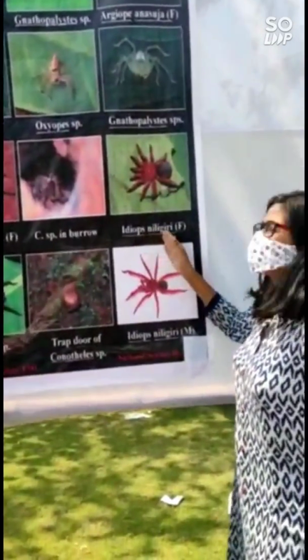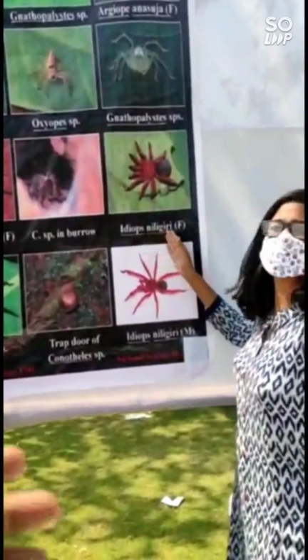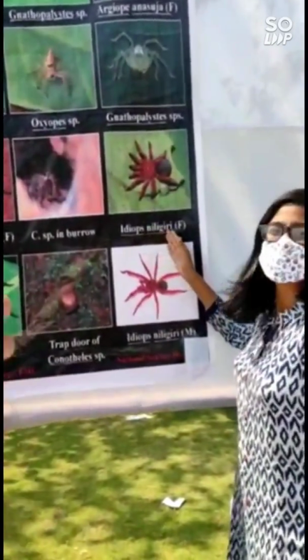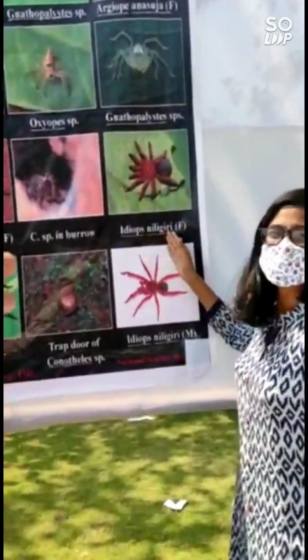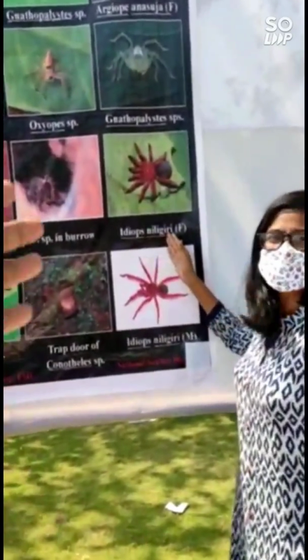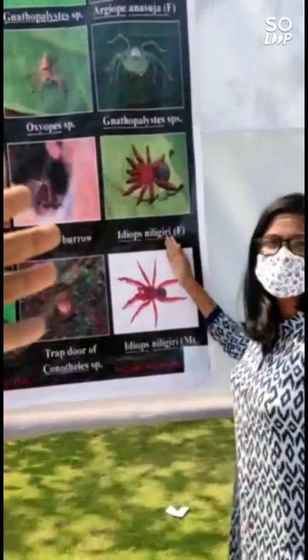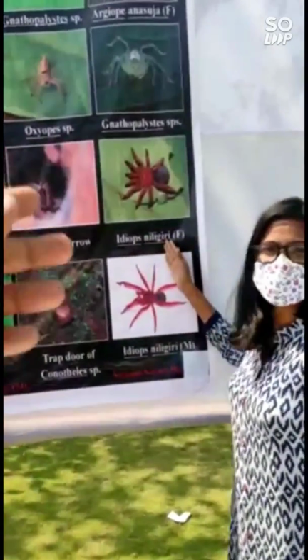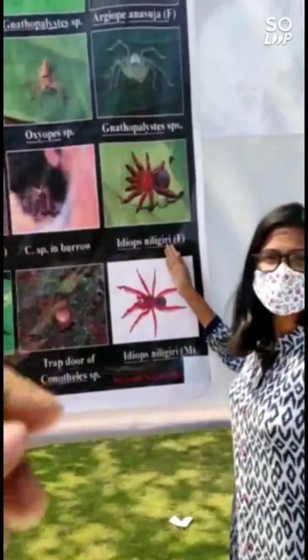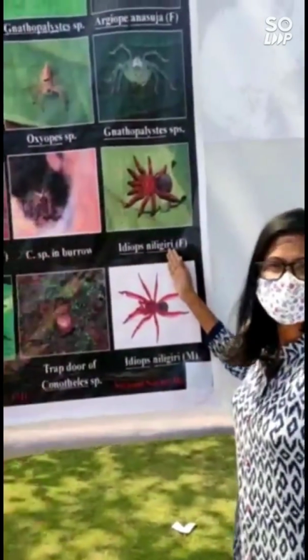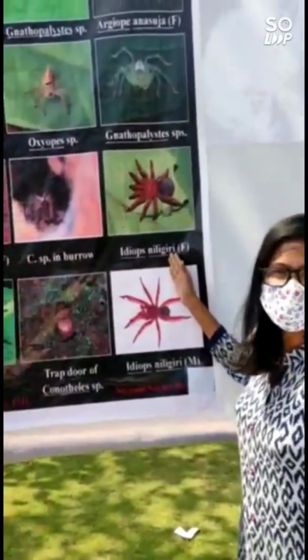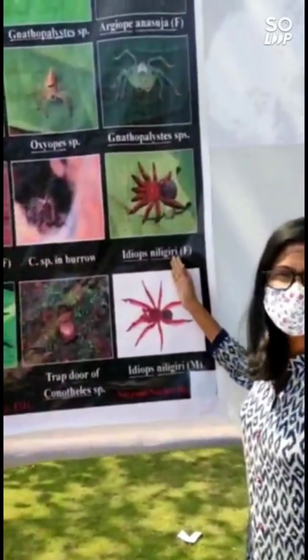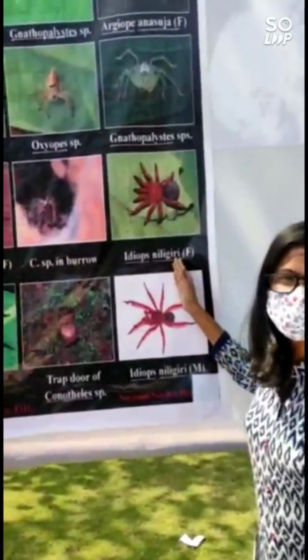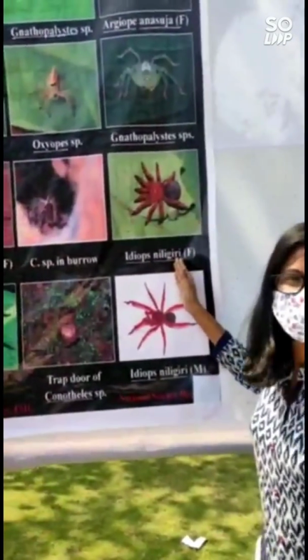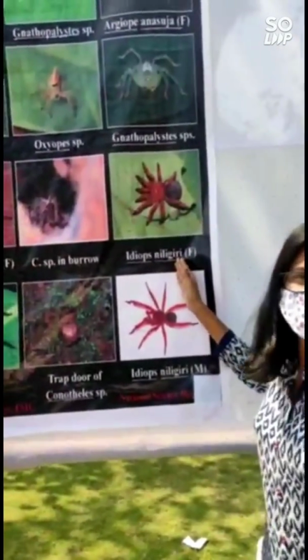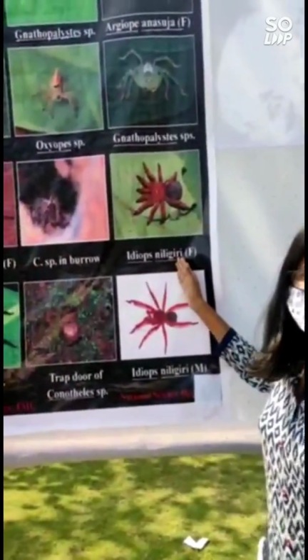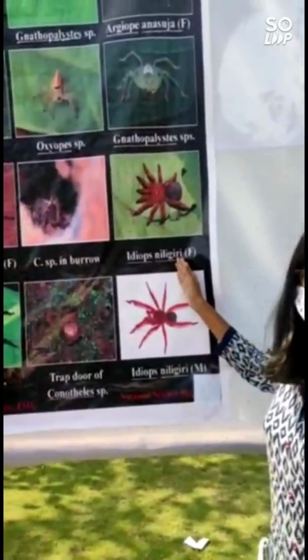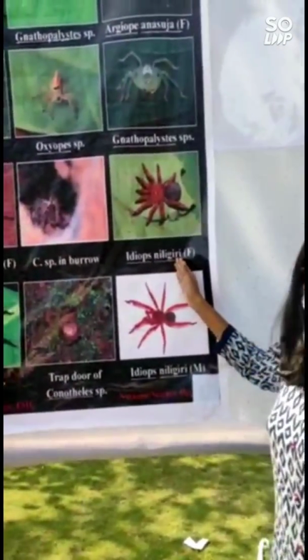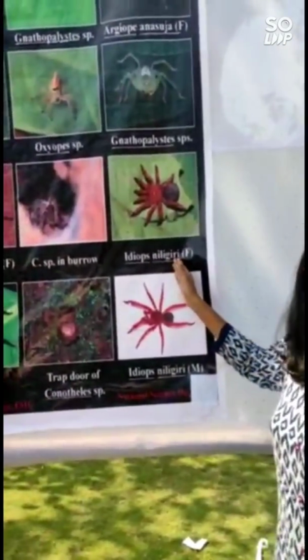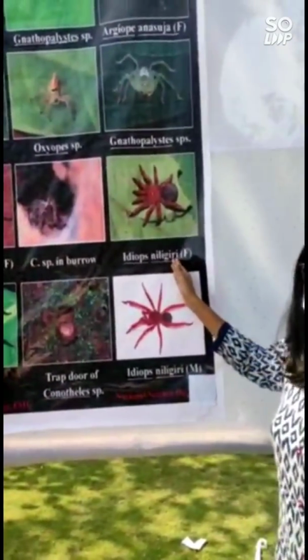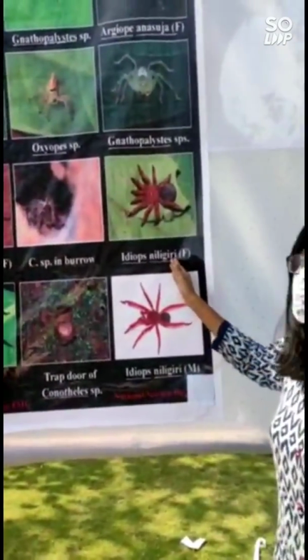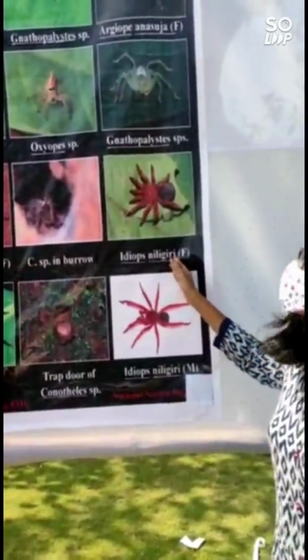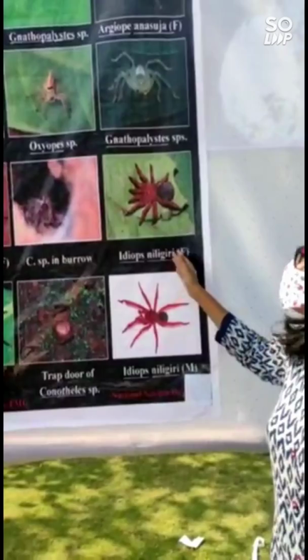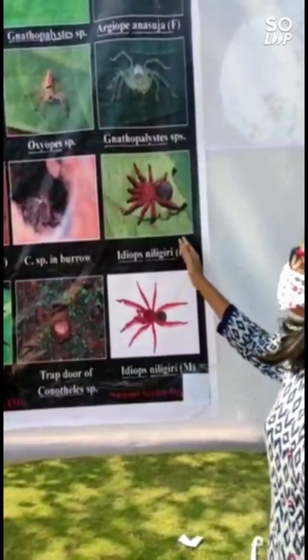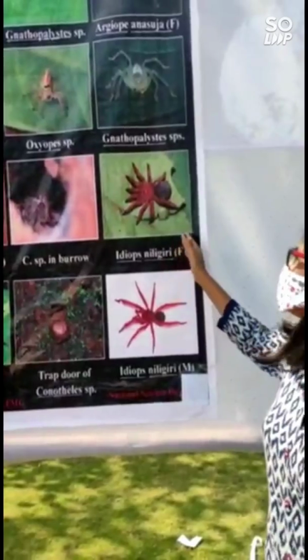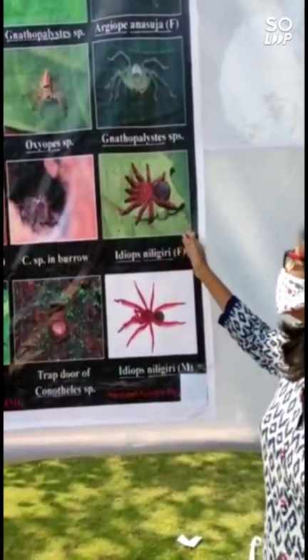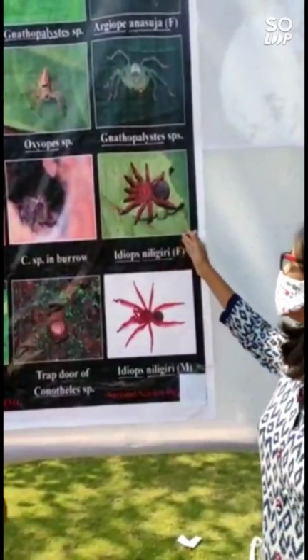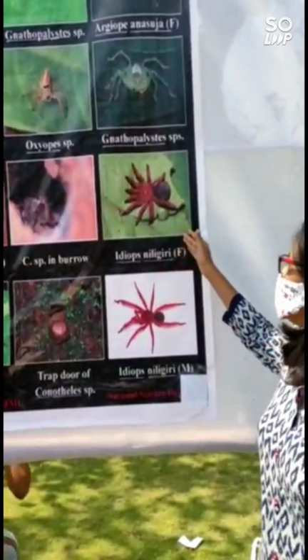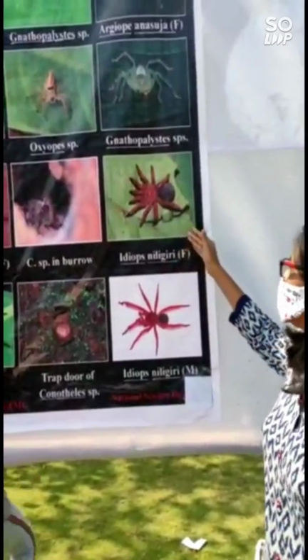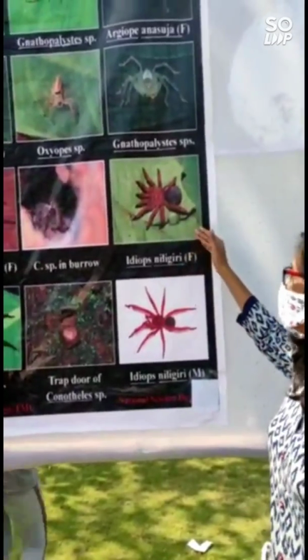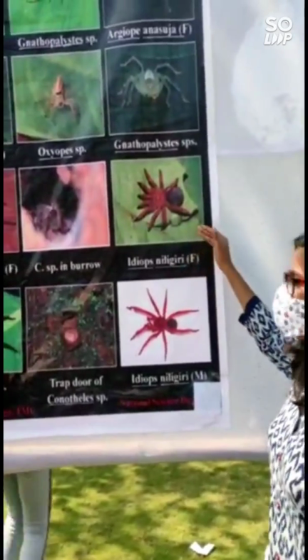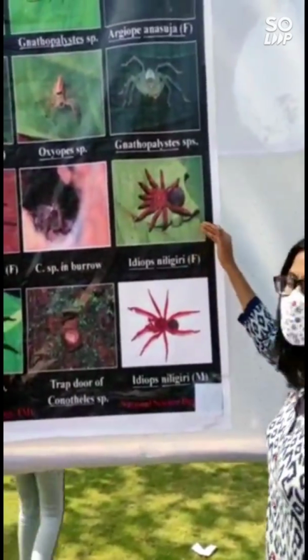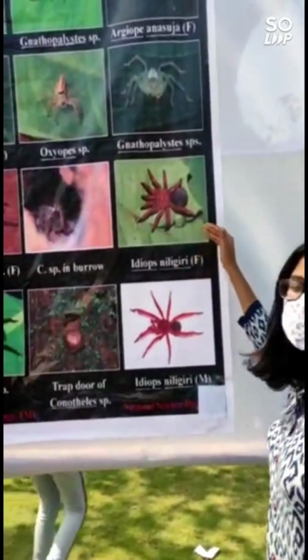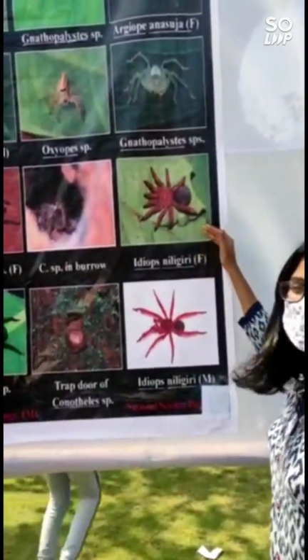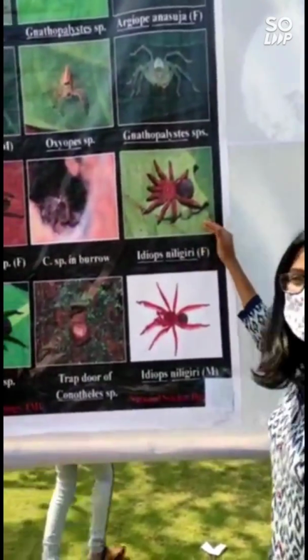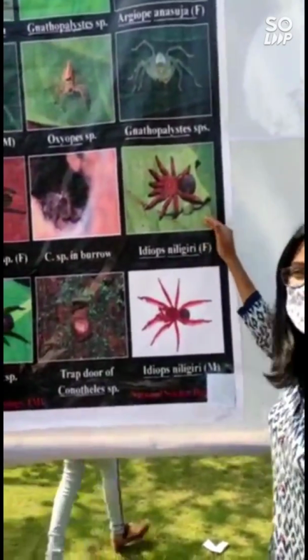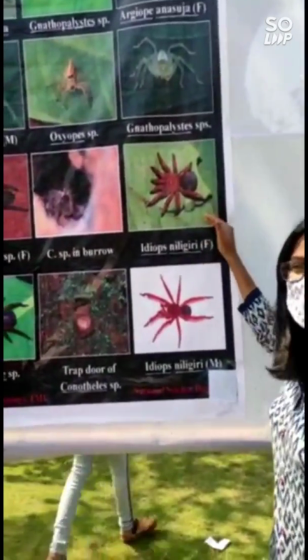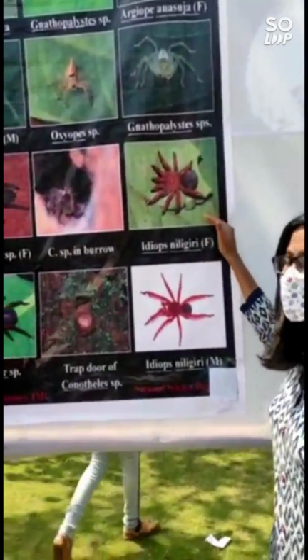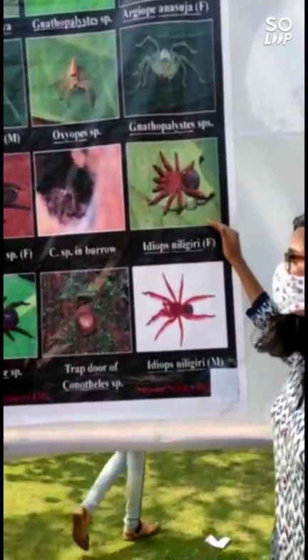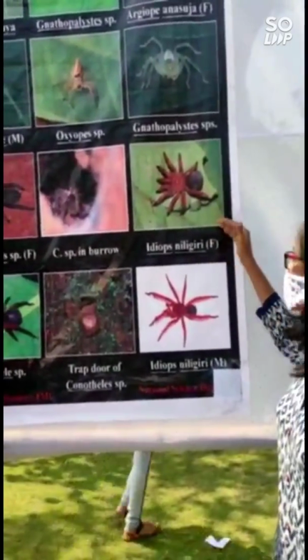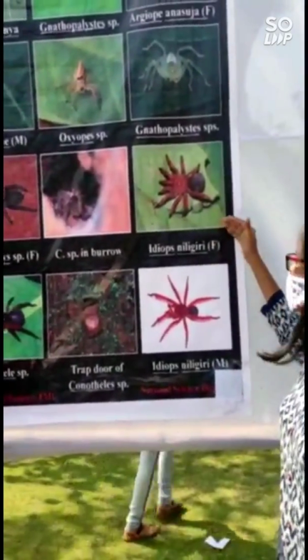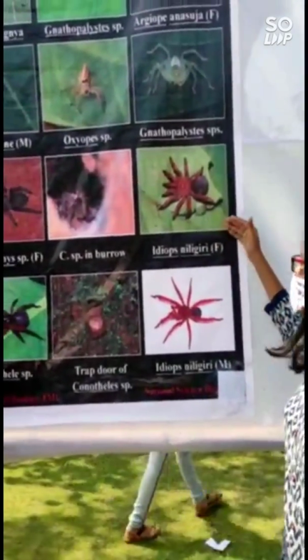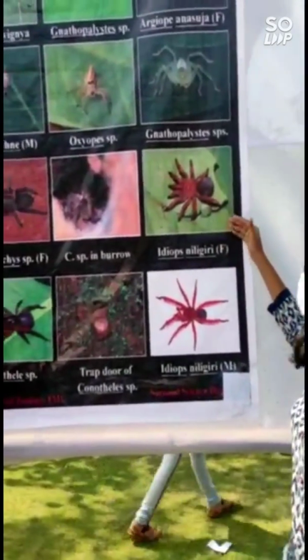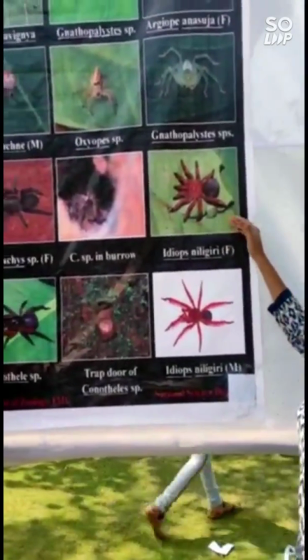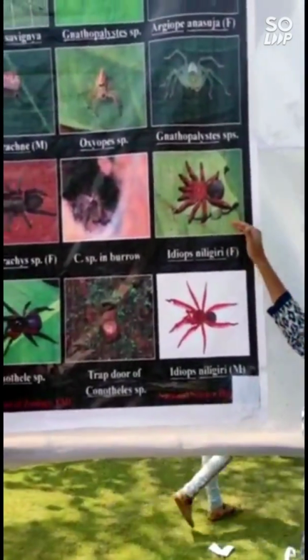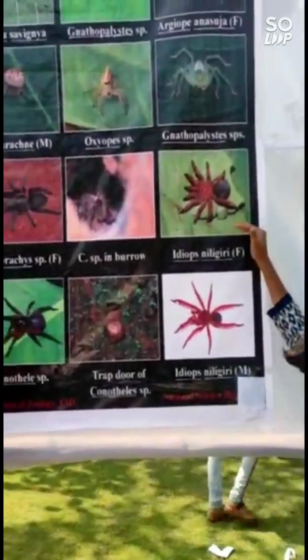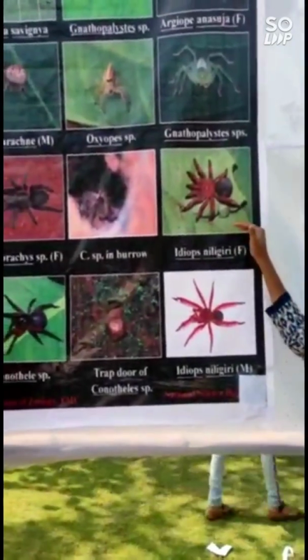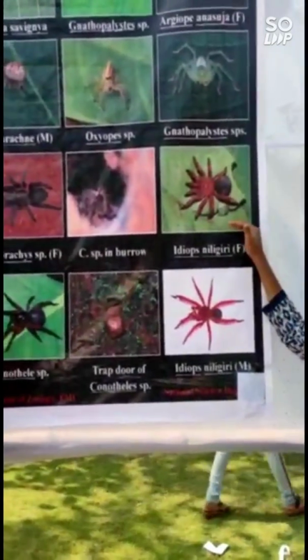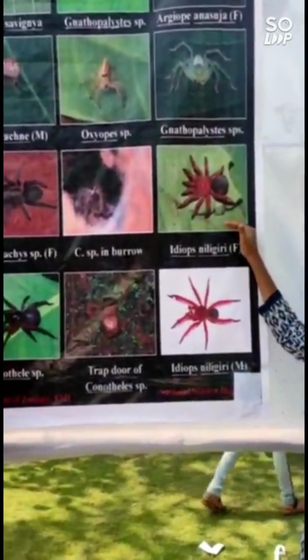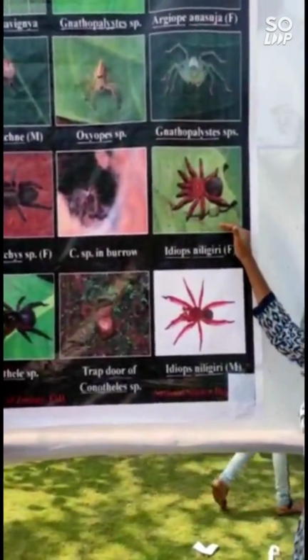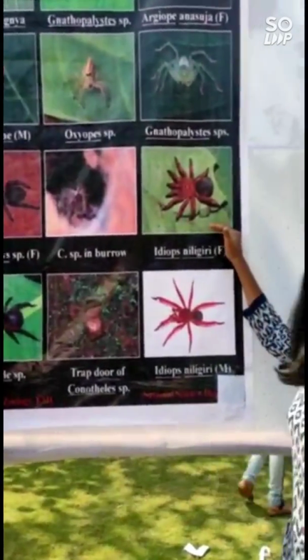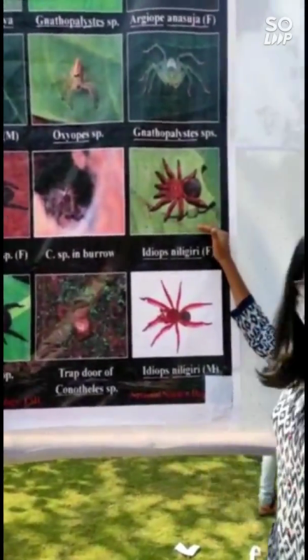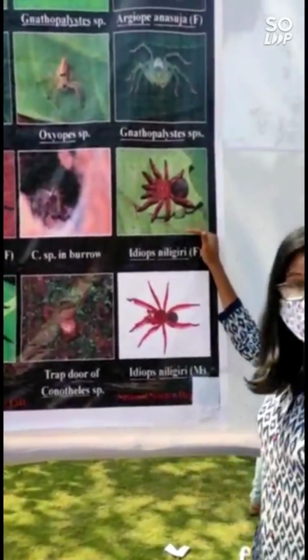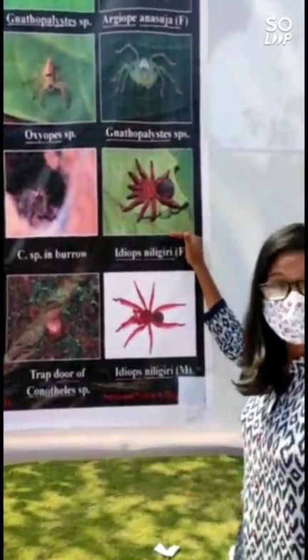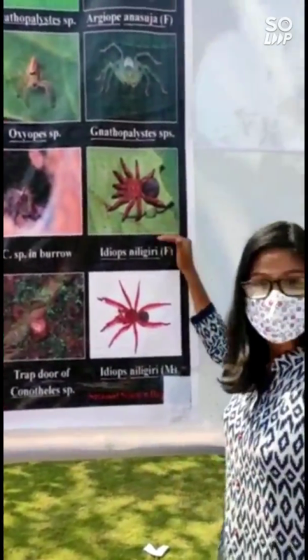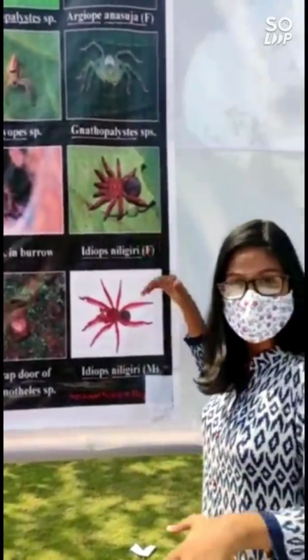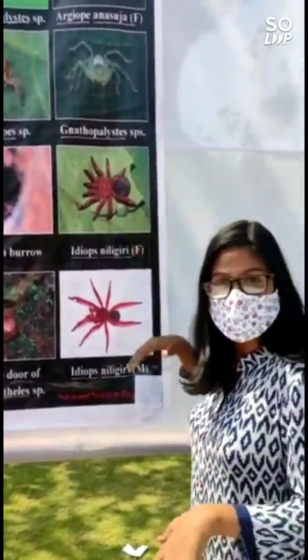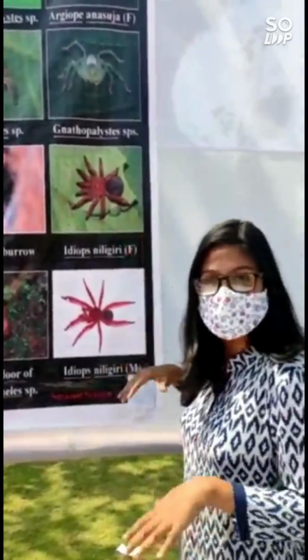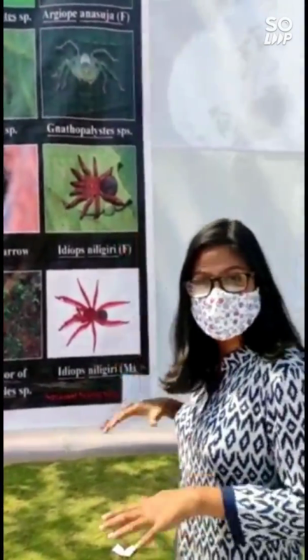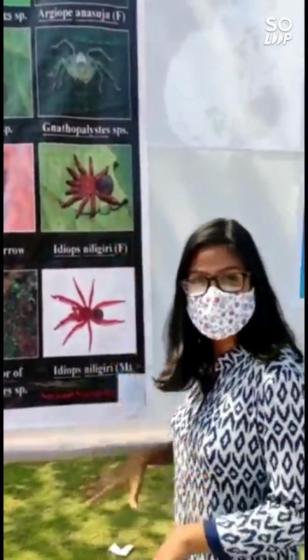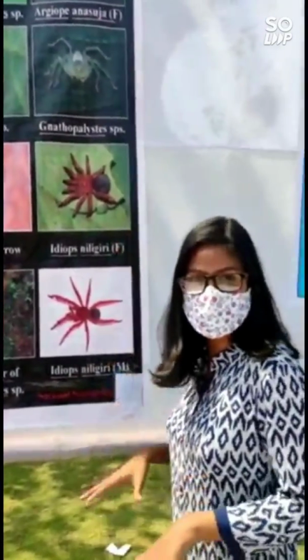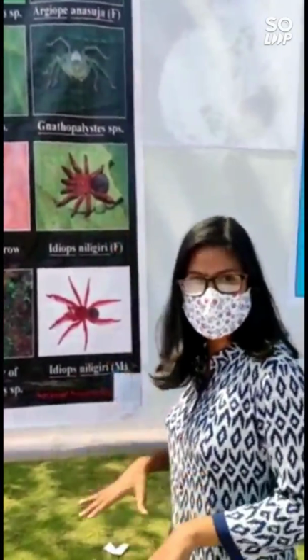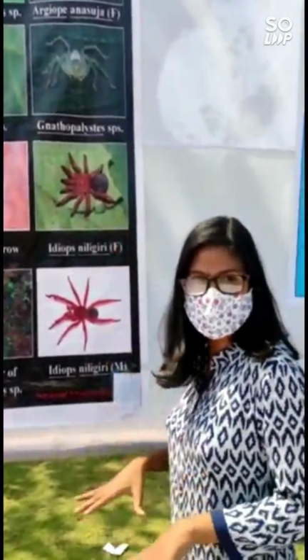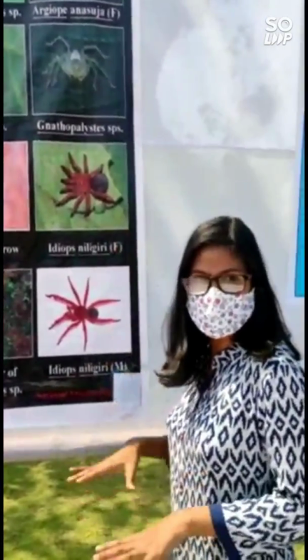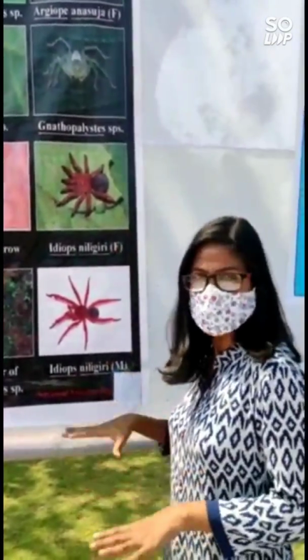This is a very interesting species. This is the local name Nilgiri. It is only found in this area.